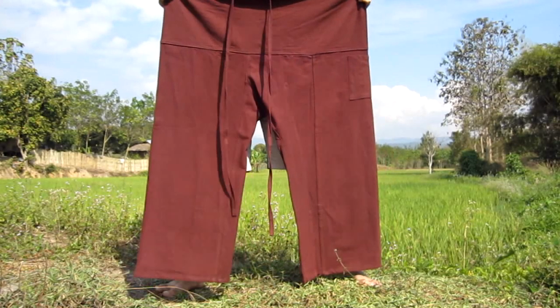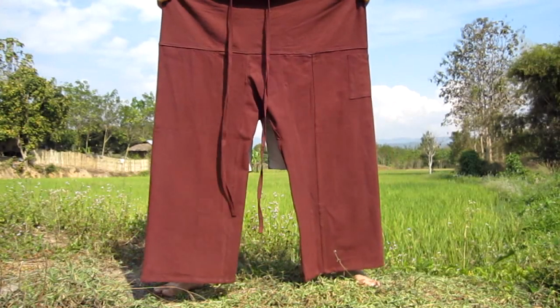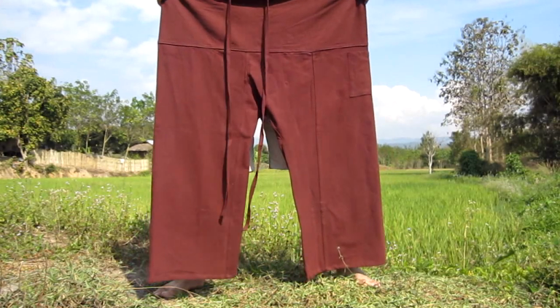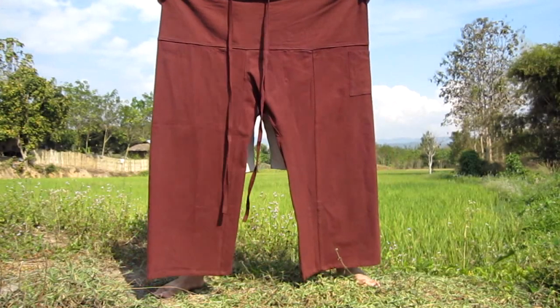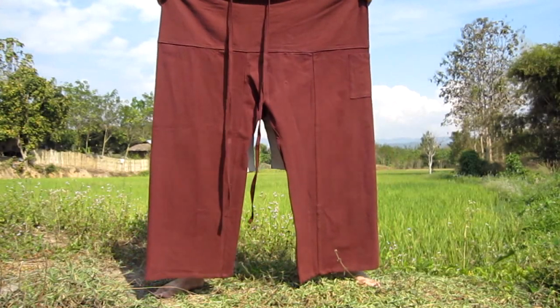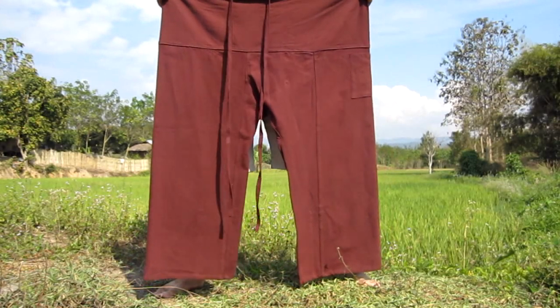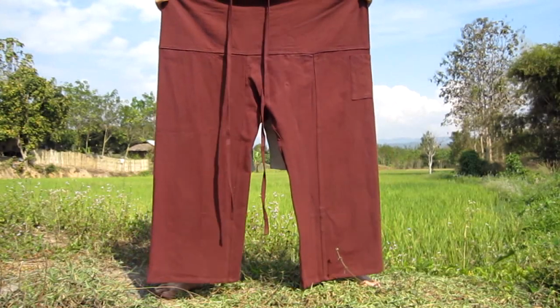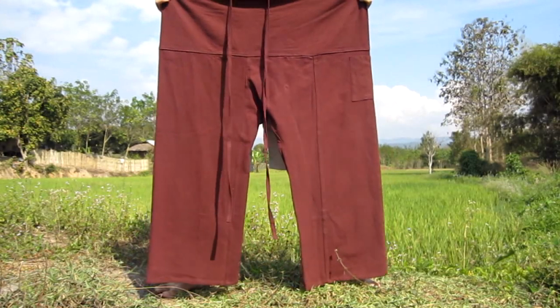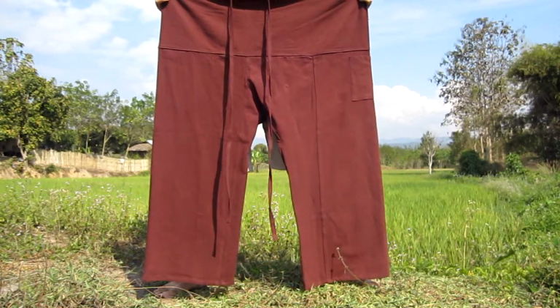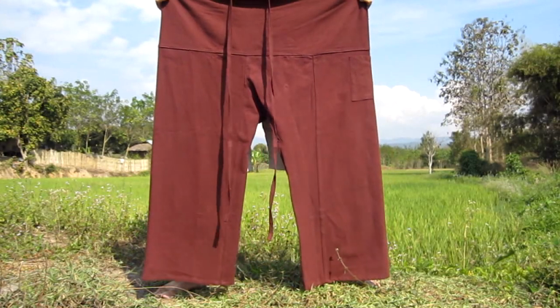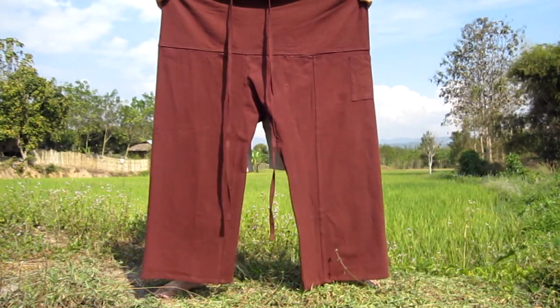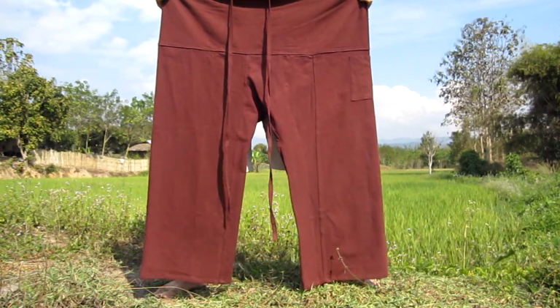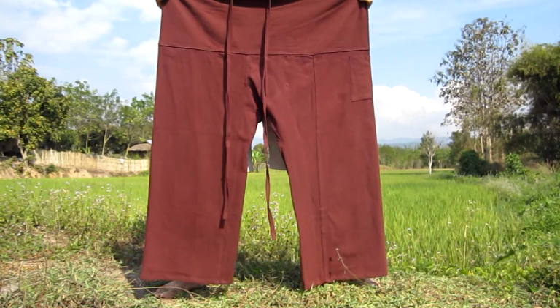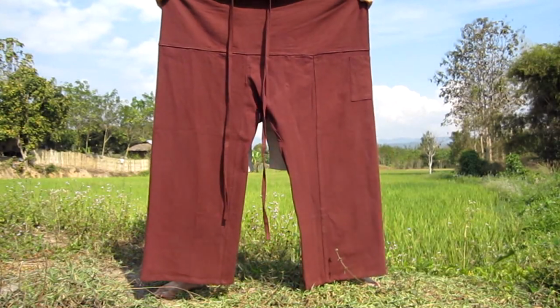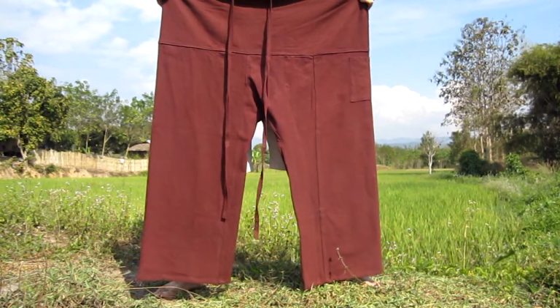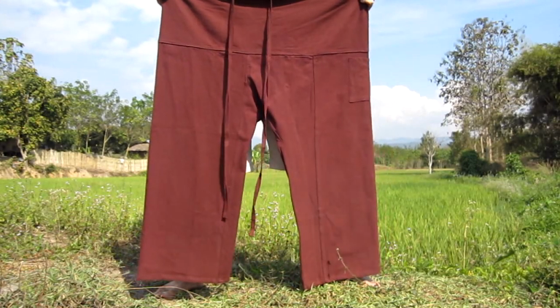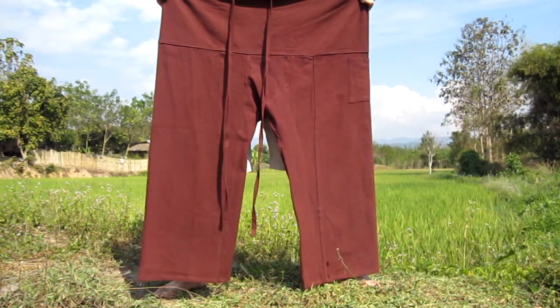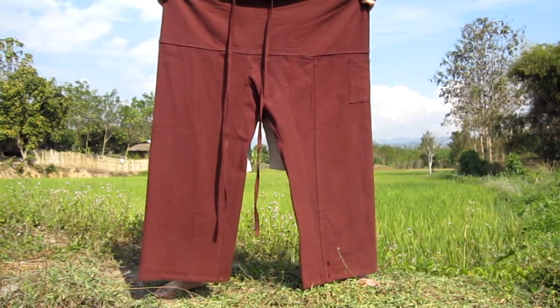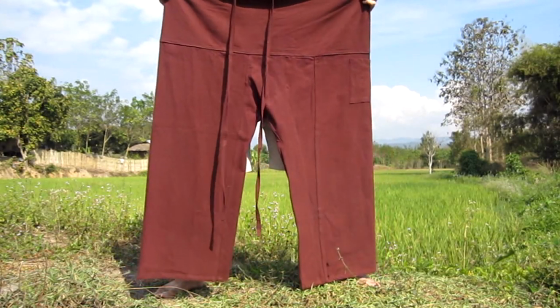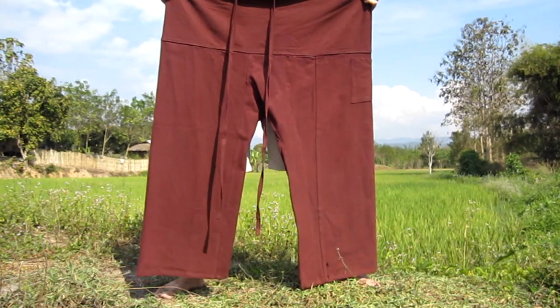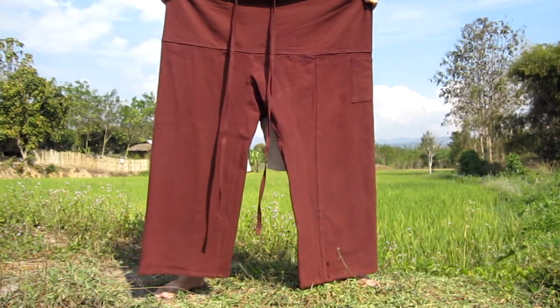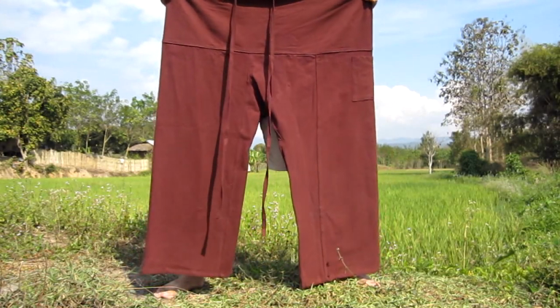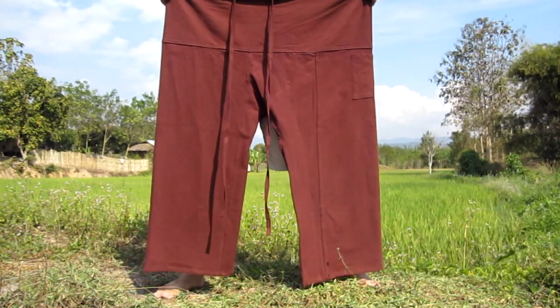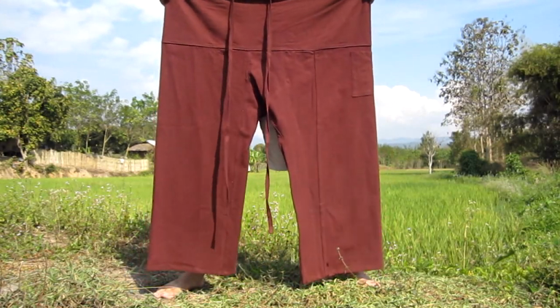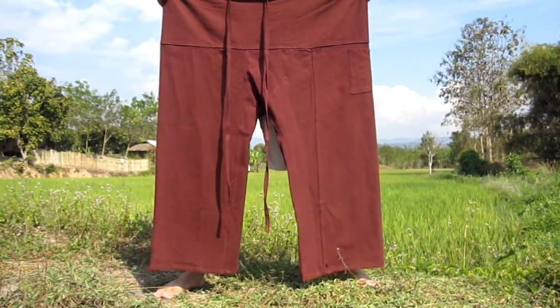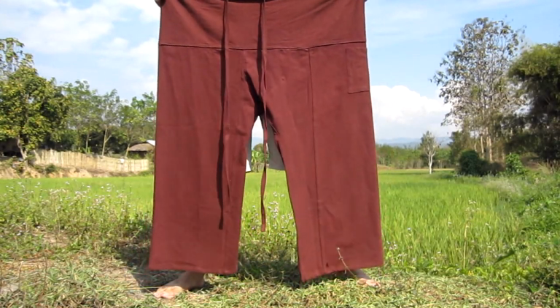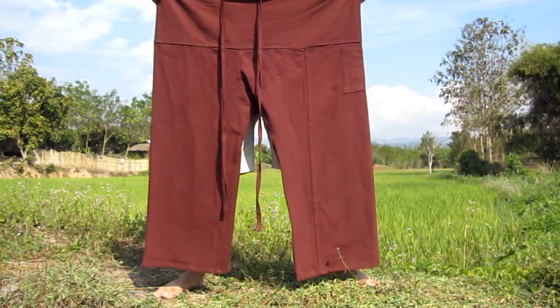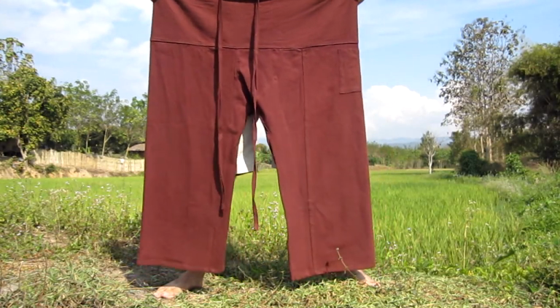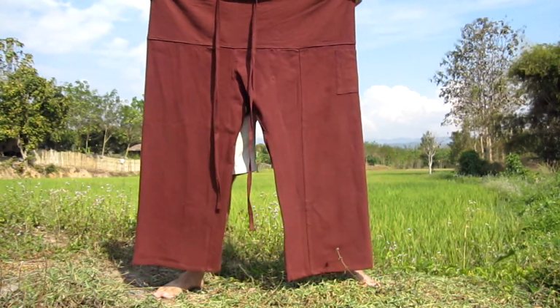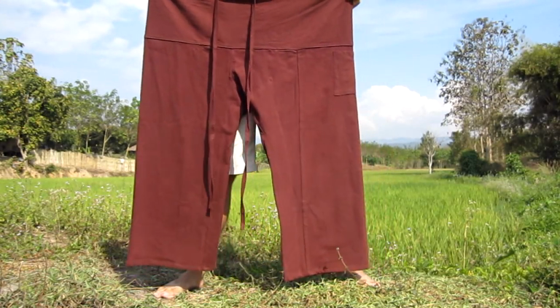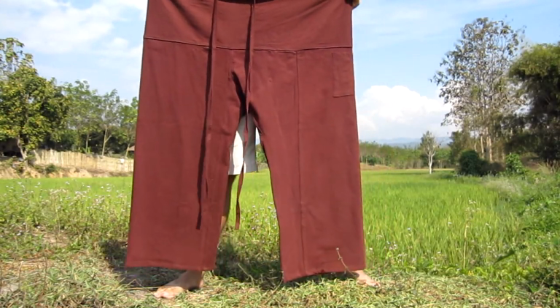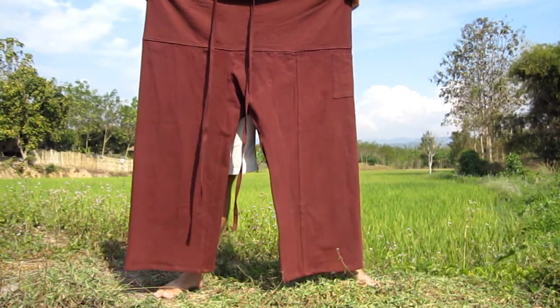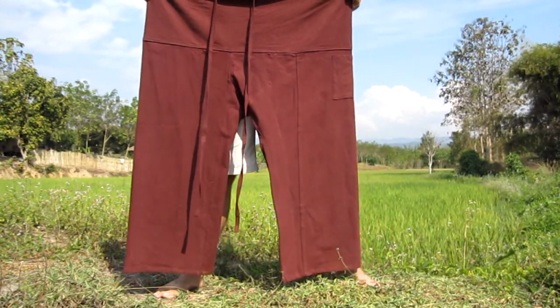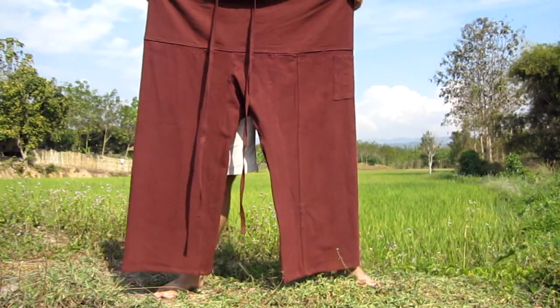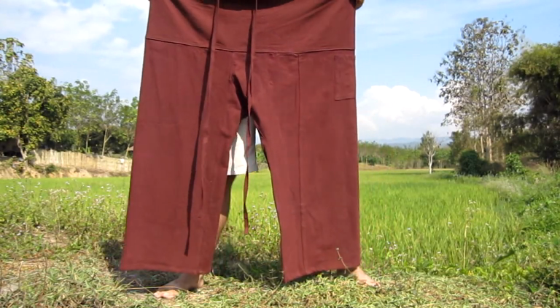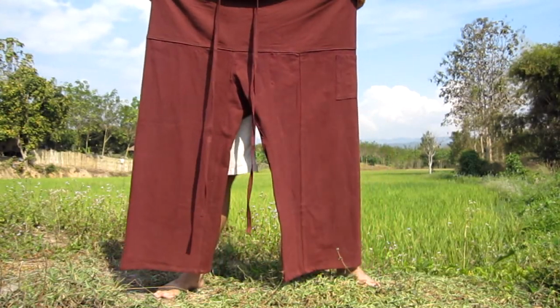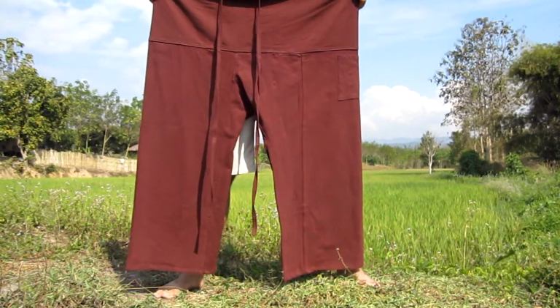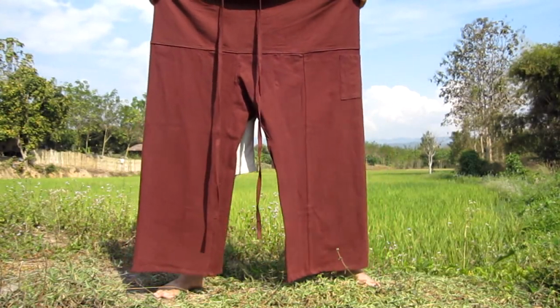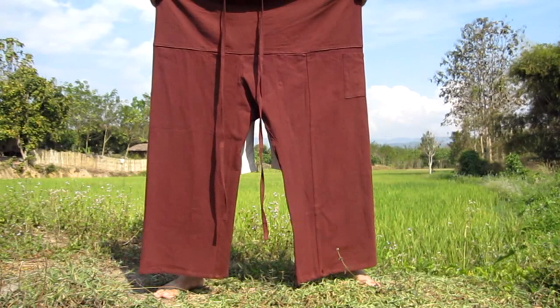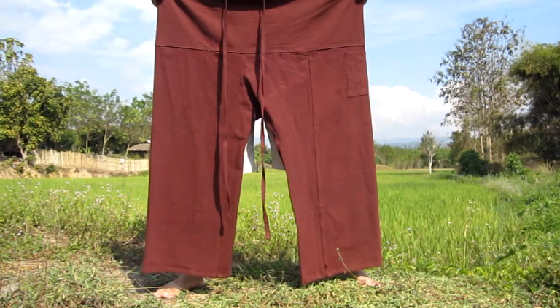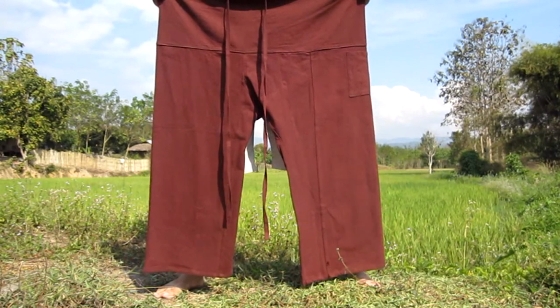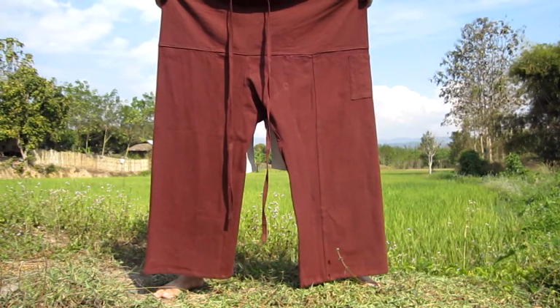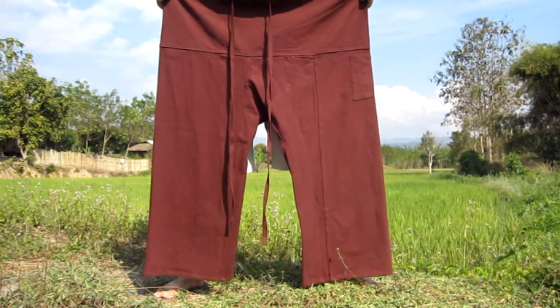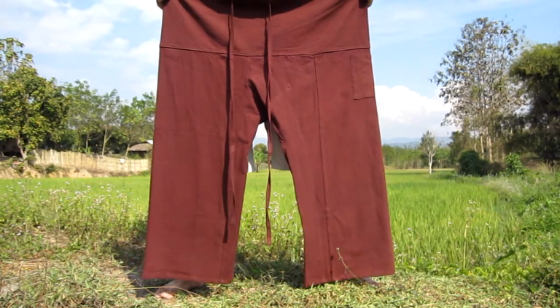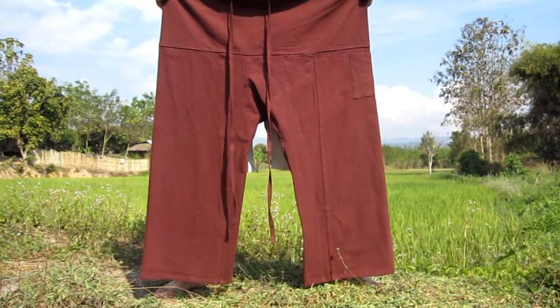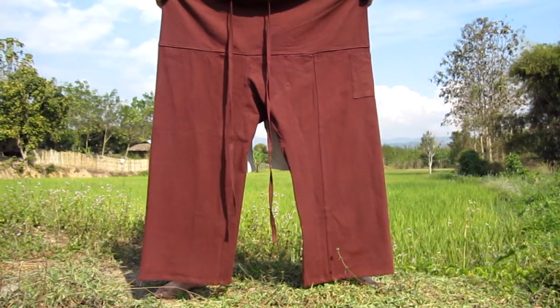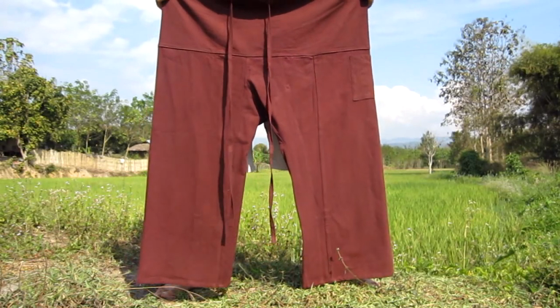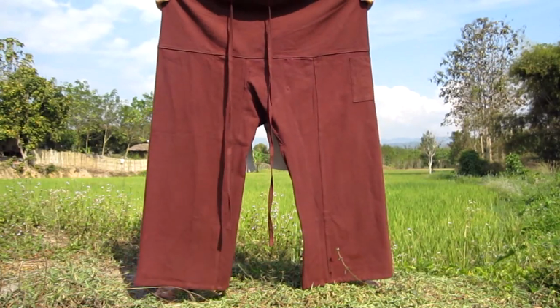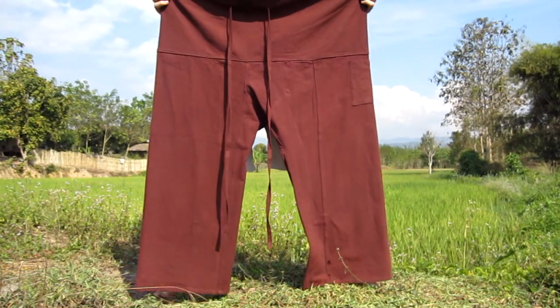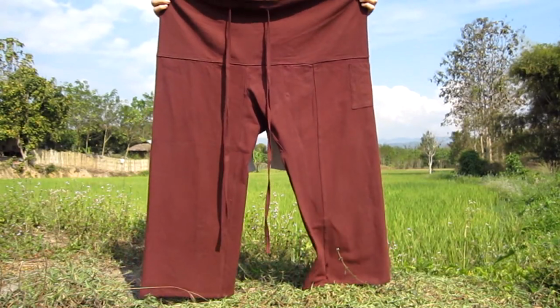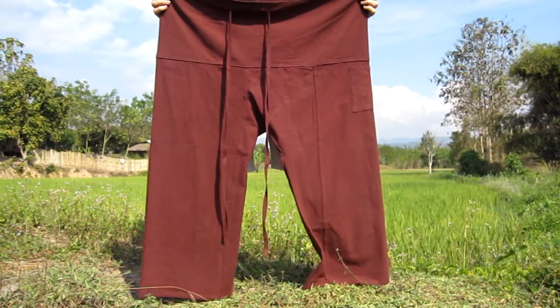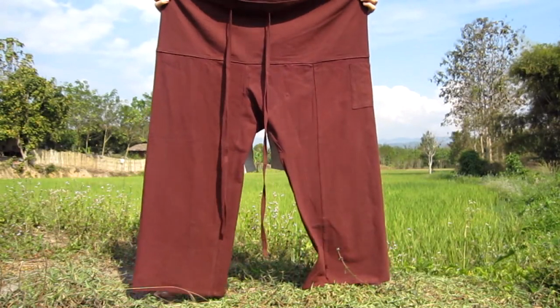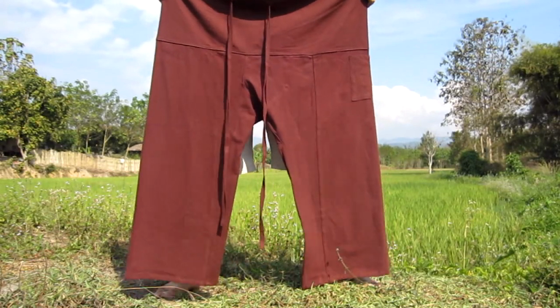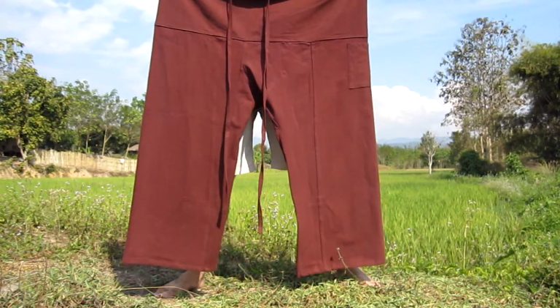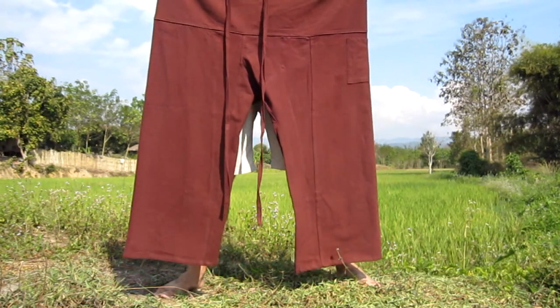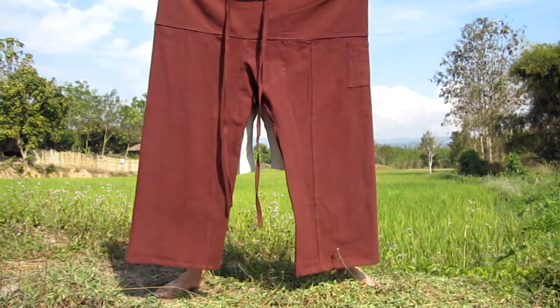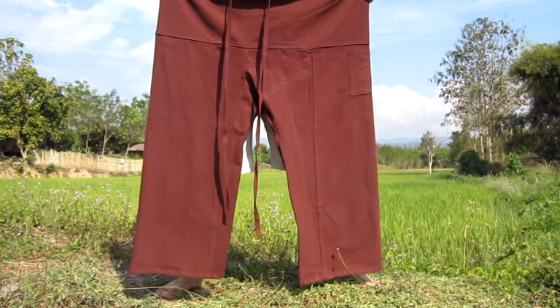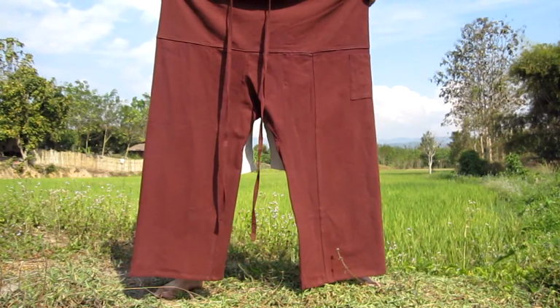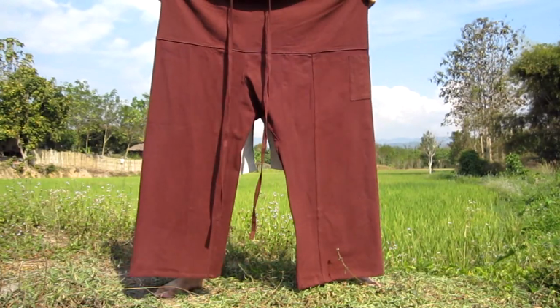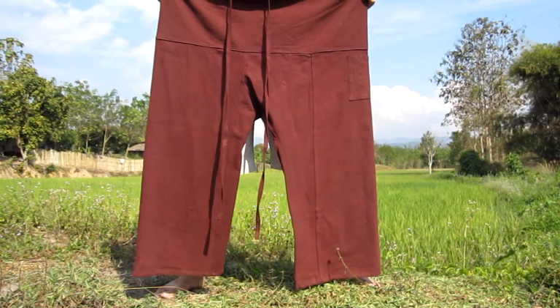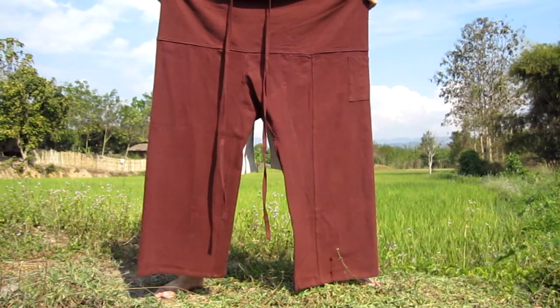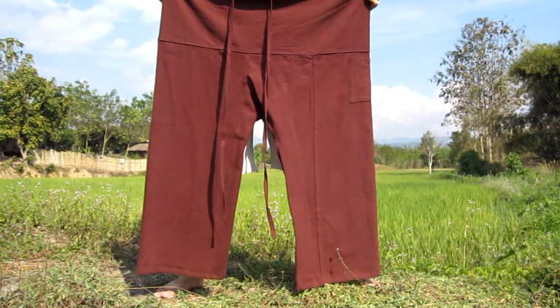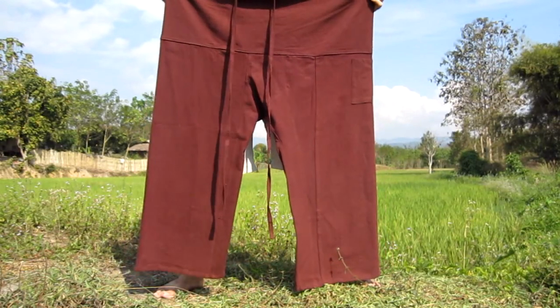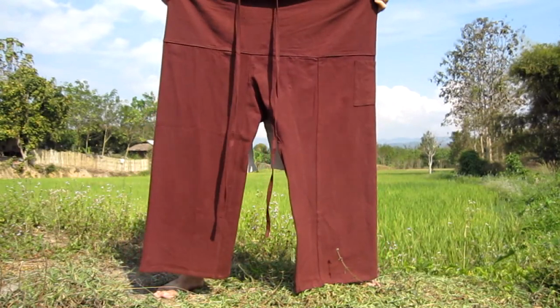Today we find ourselves in the beautiful rice fields of northern Thailand with an instructional video on how to tie Thai fisherman's pants.